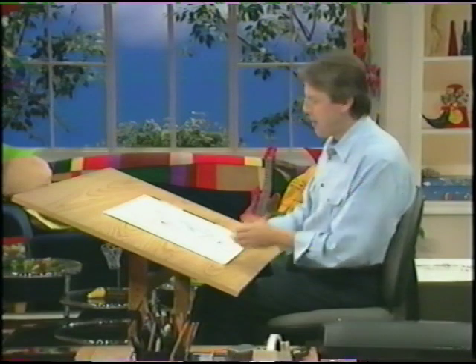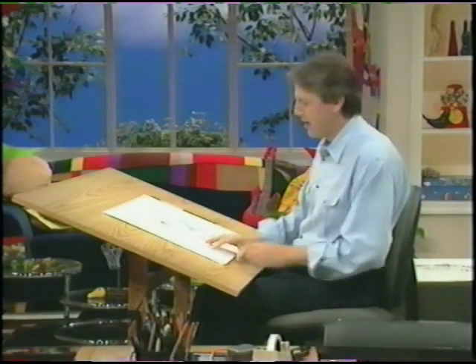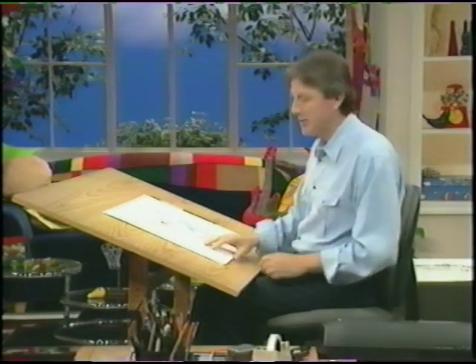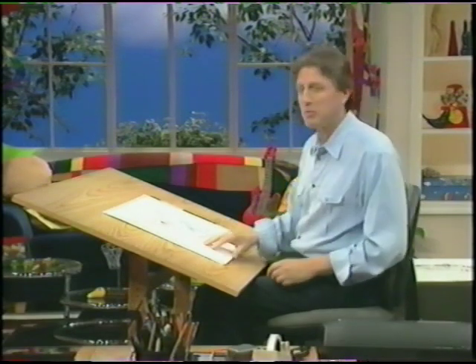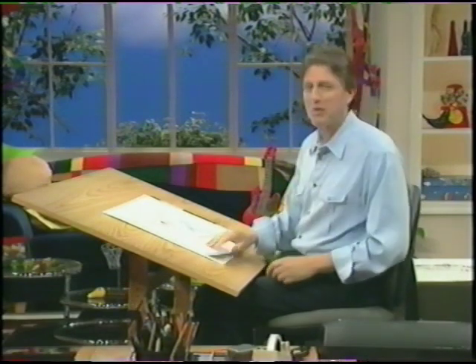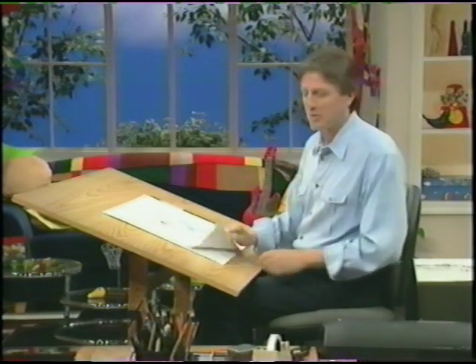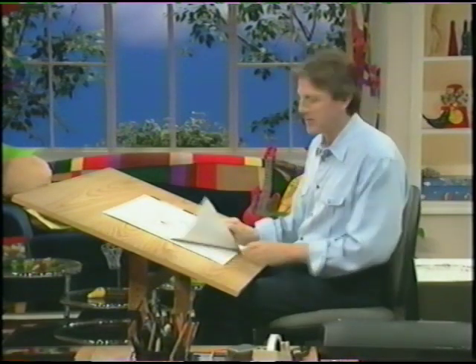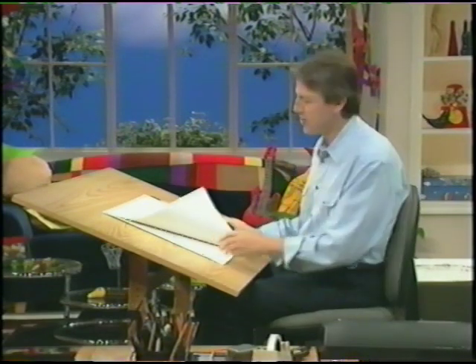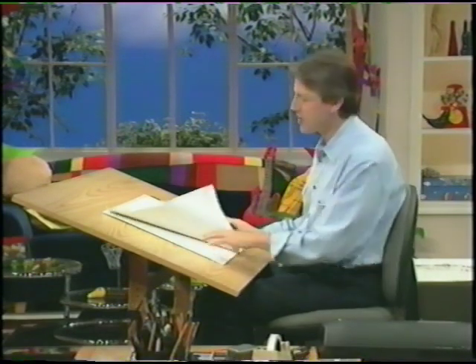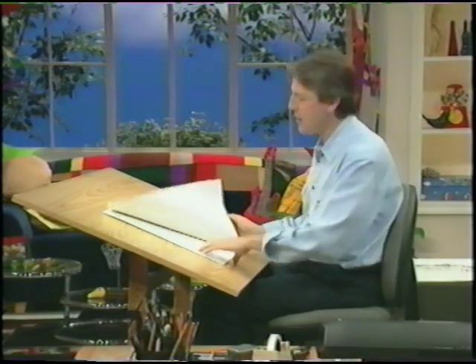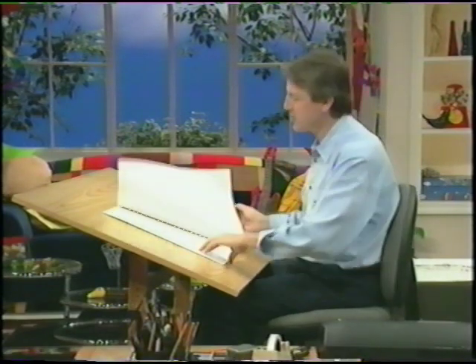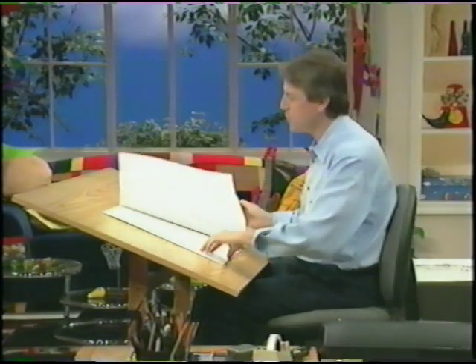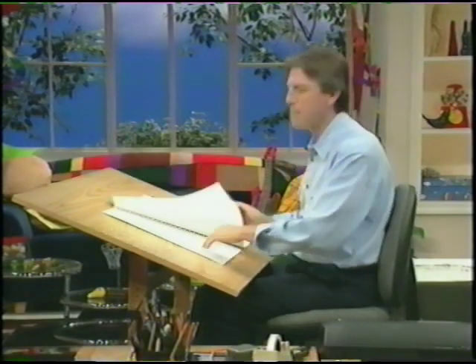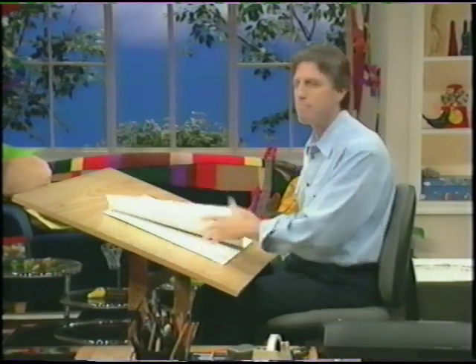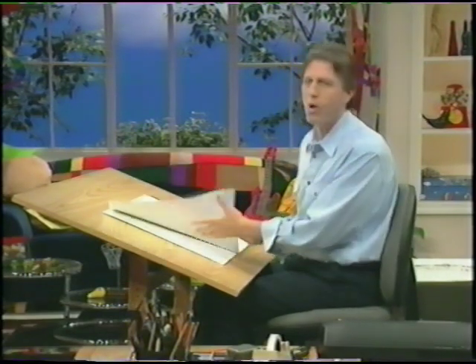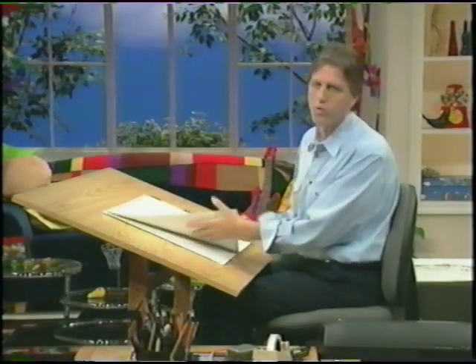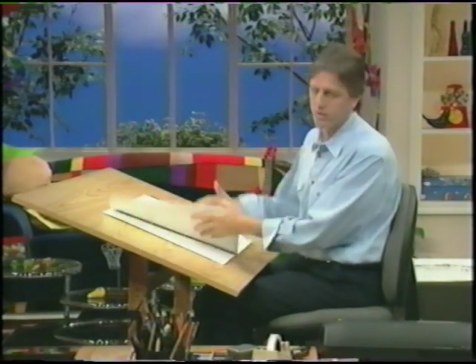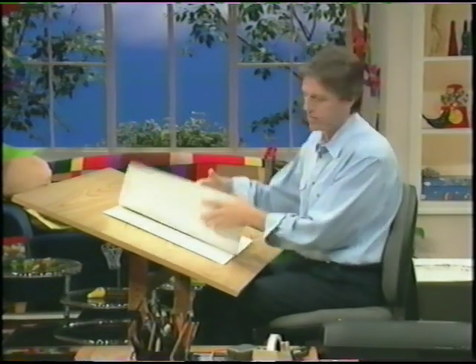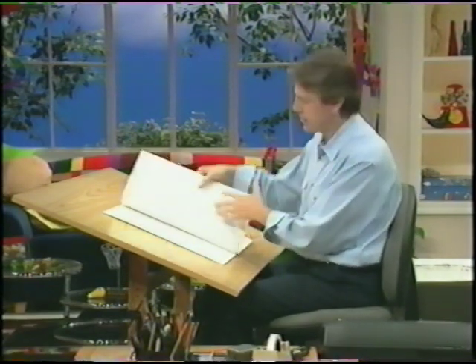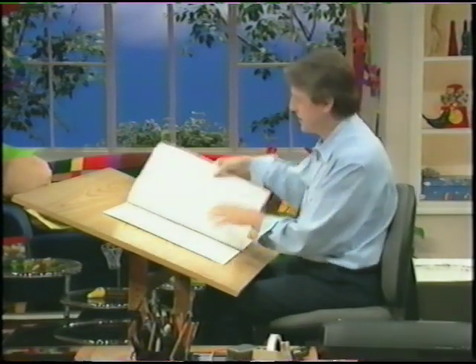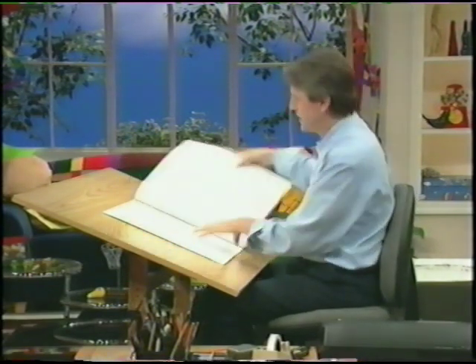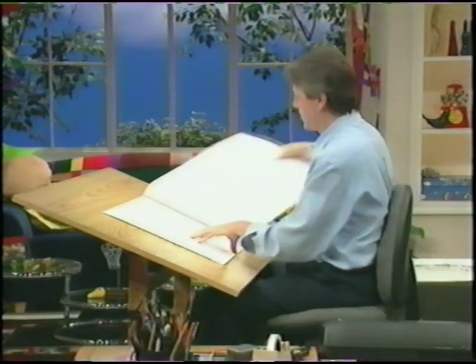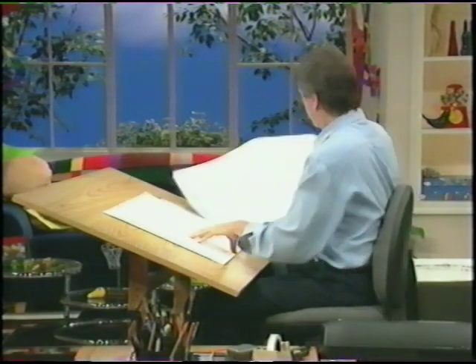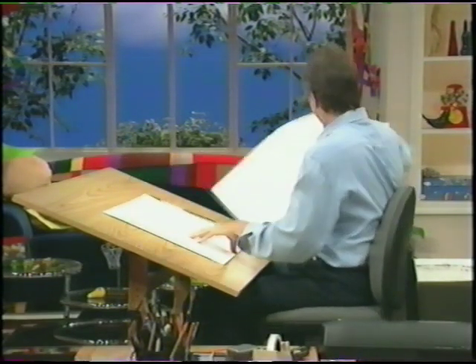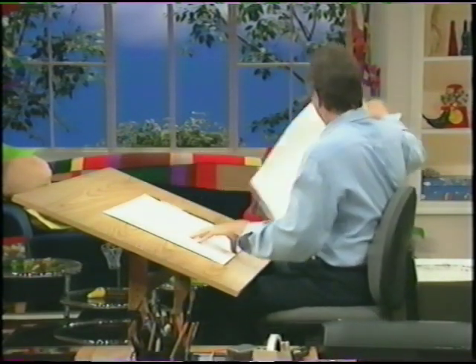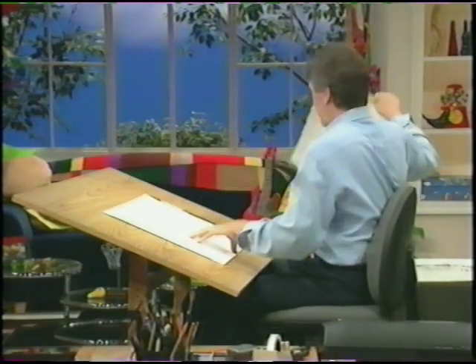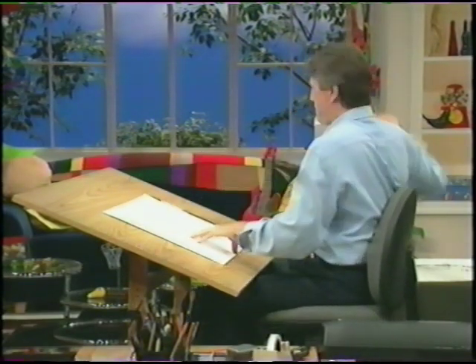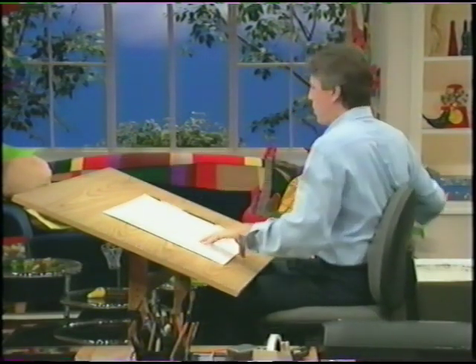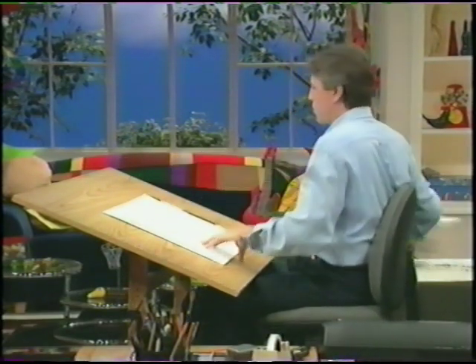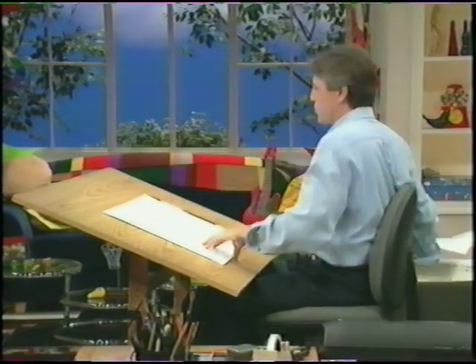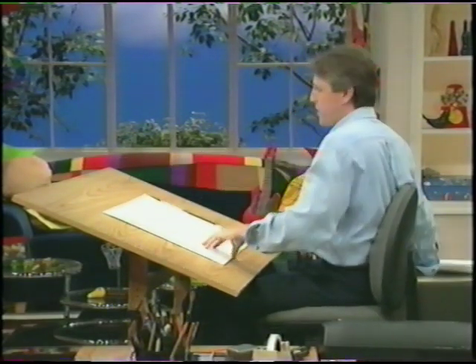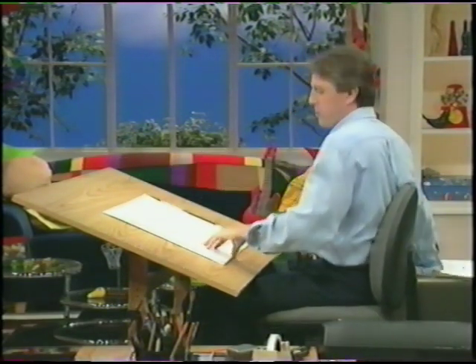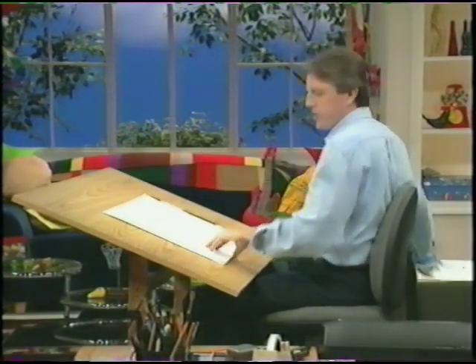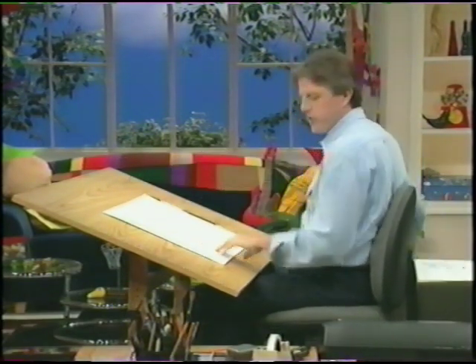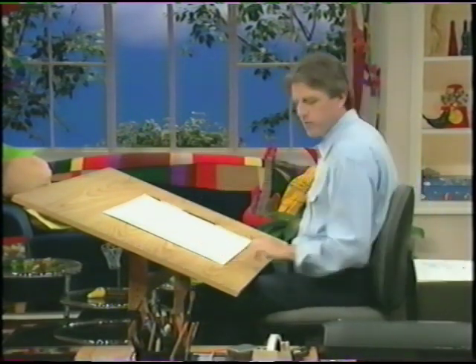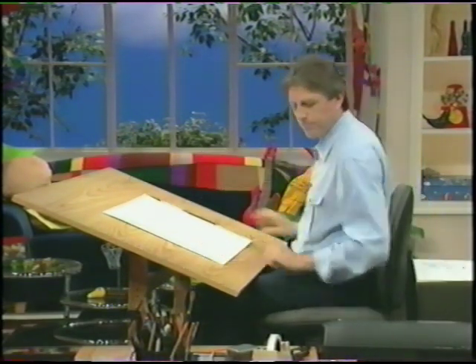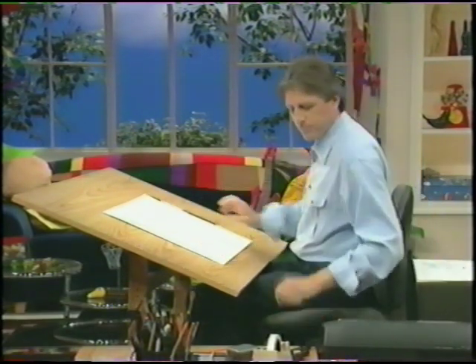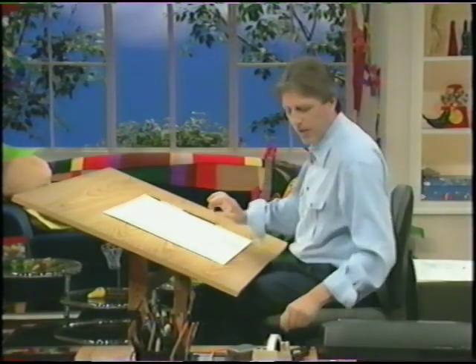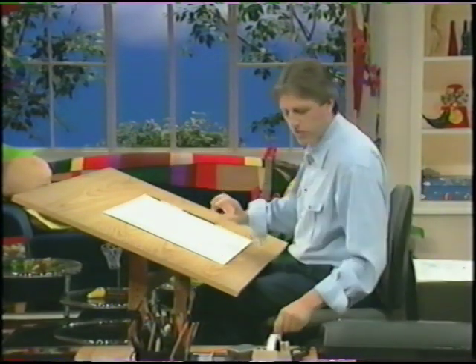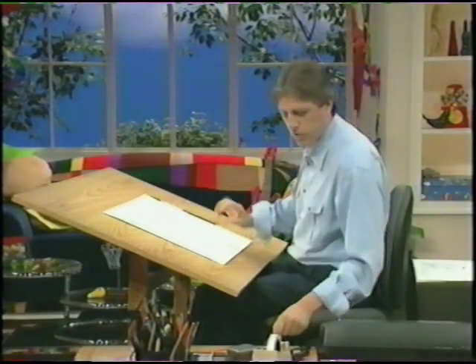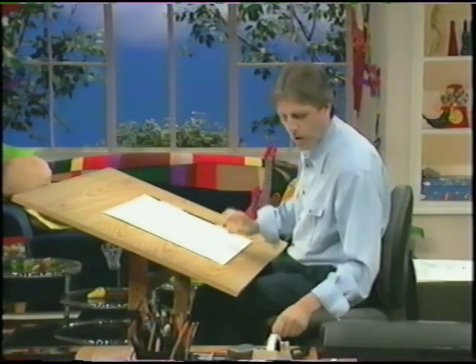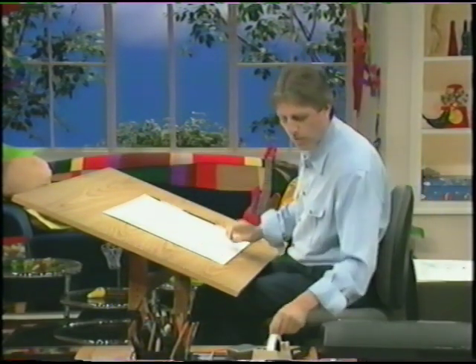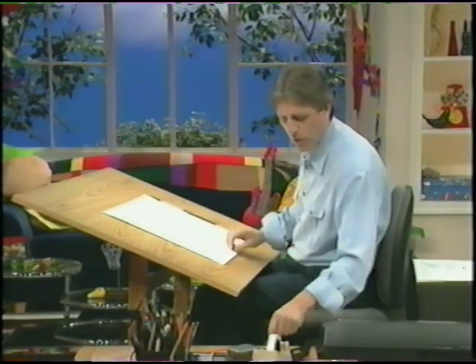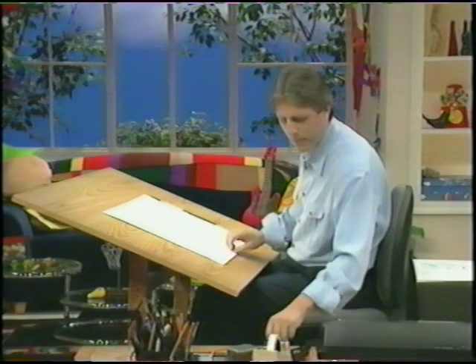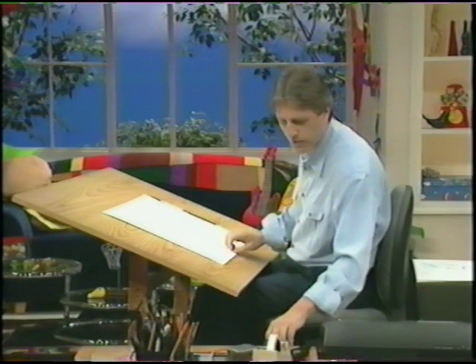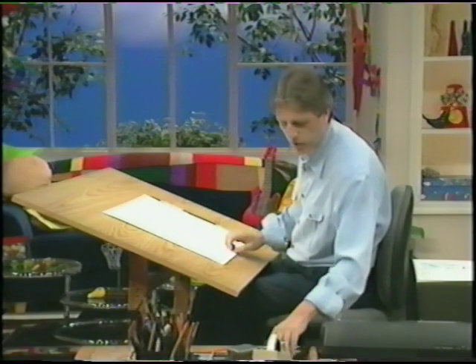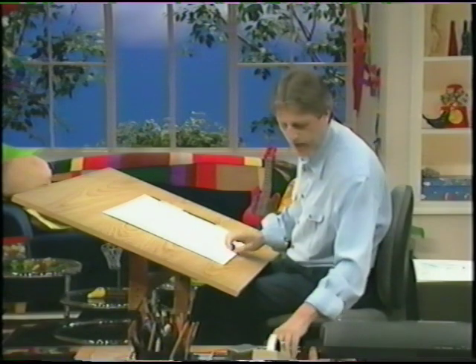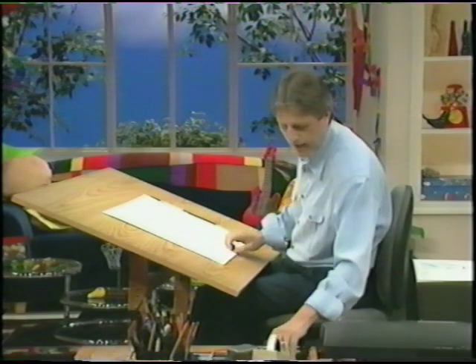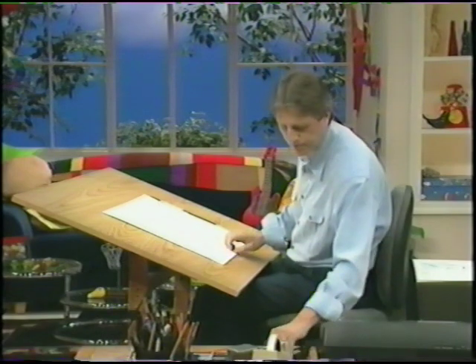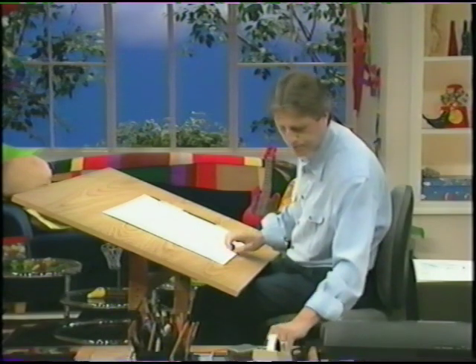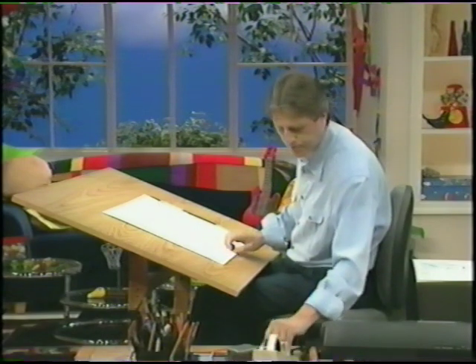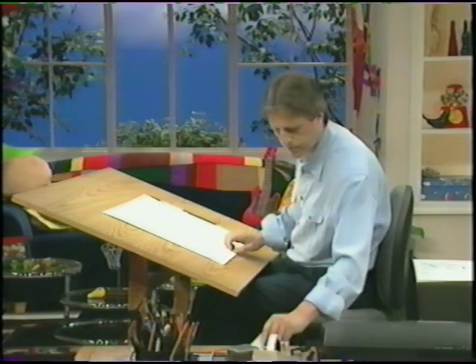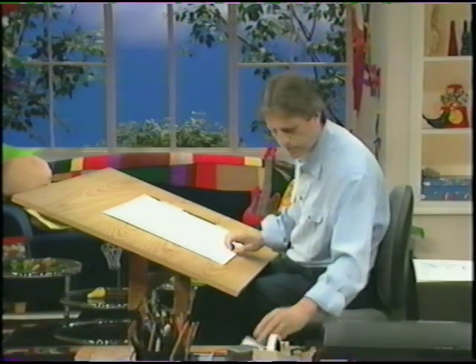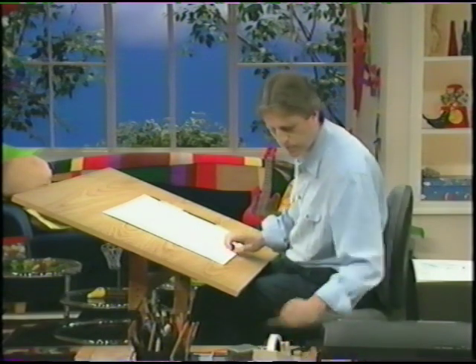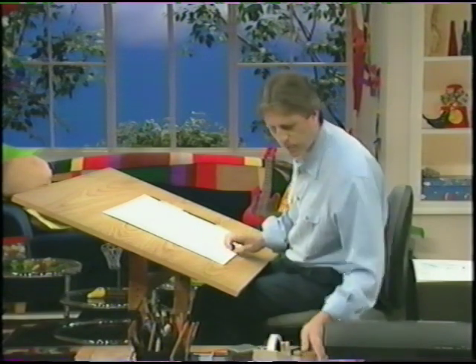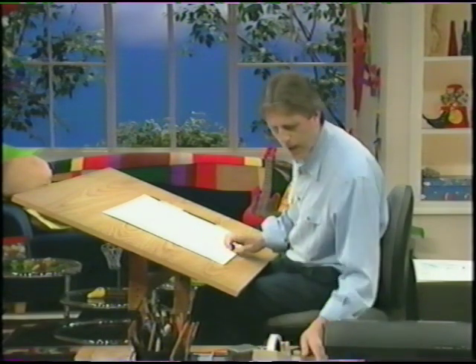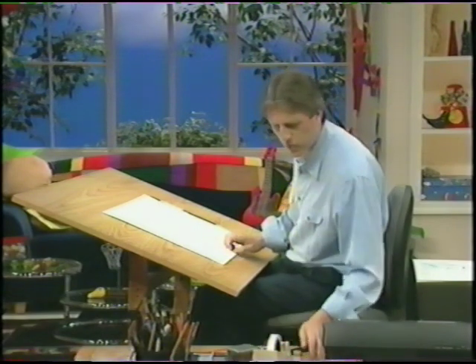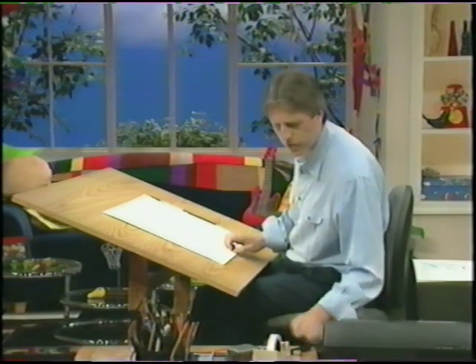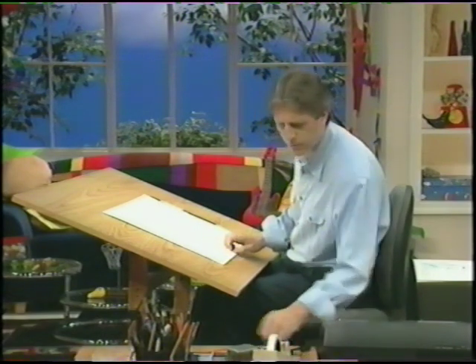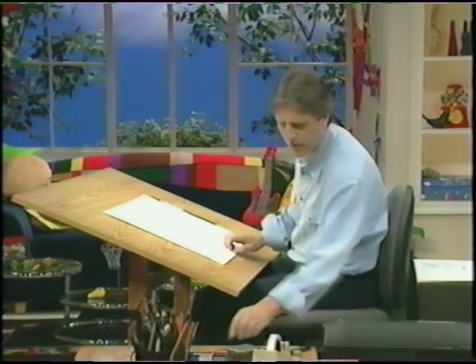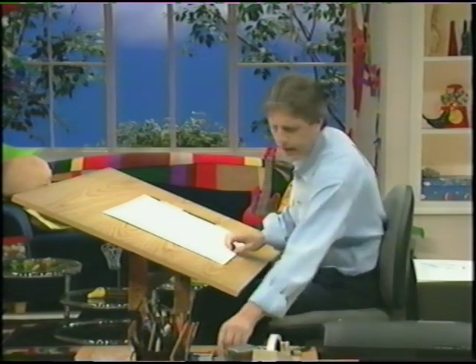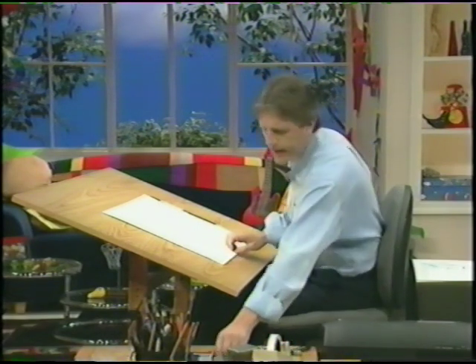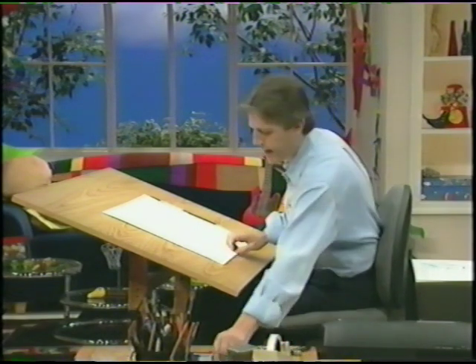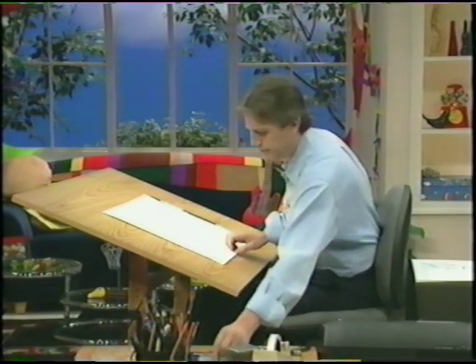All right, let's do another one. This time, let's do a bowler. And a bowler is a great one to do. And we'll start with our pencil again, and we'll just block it out.